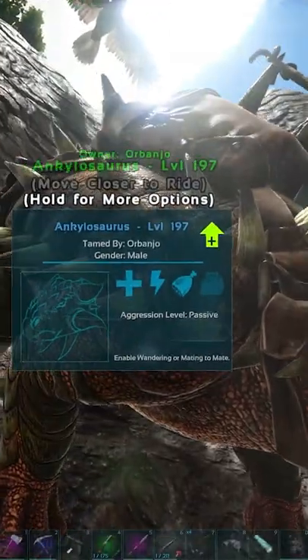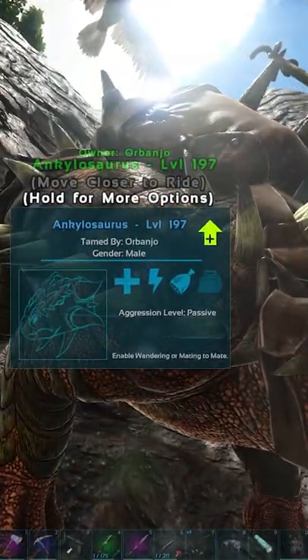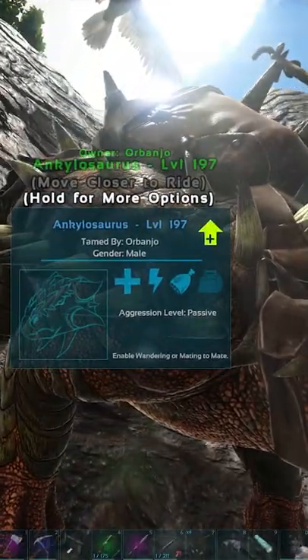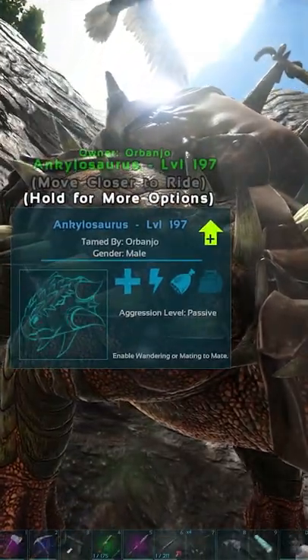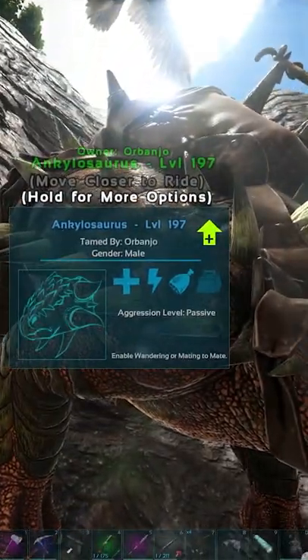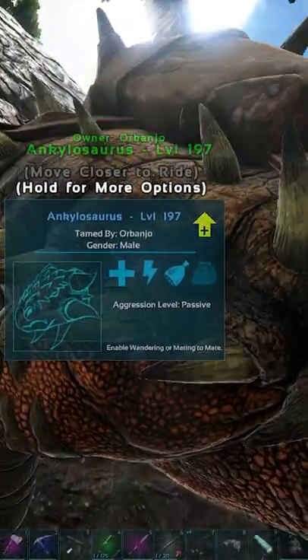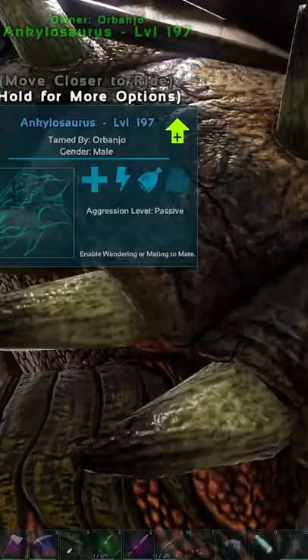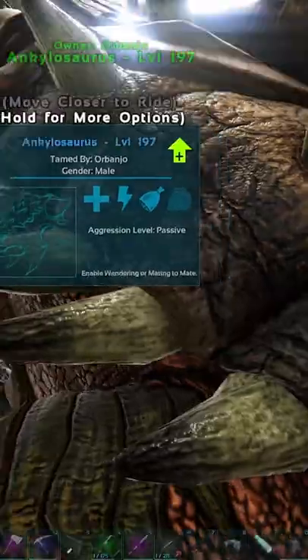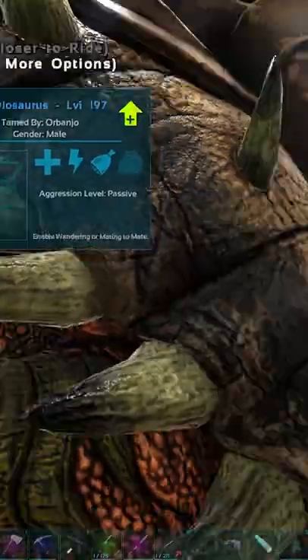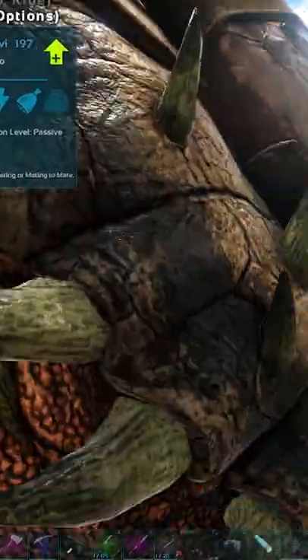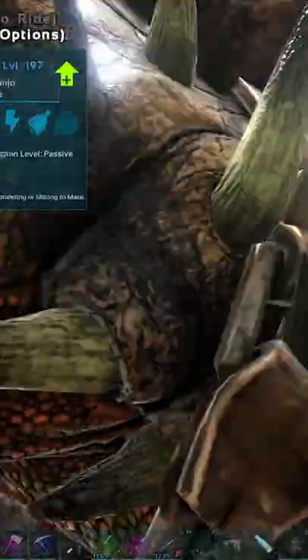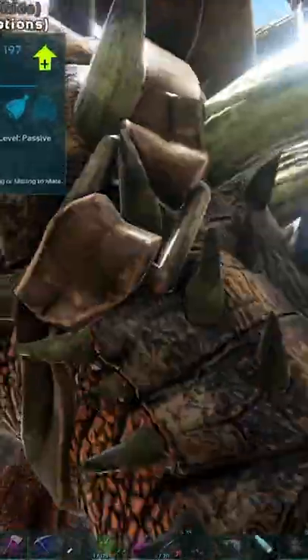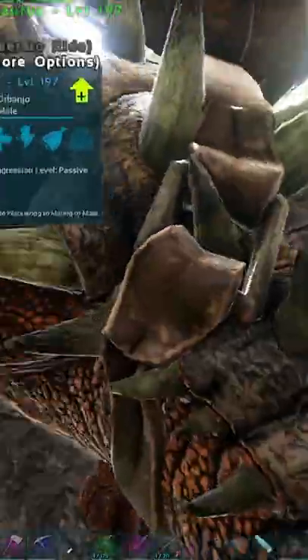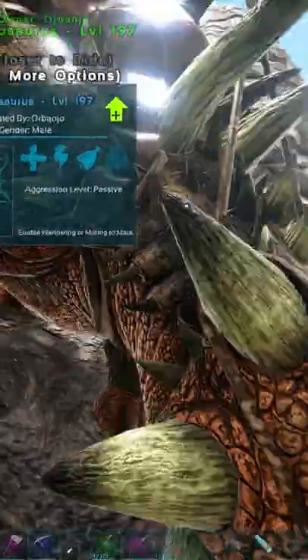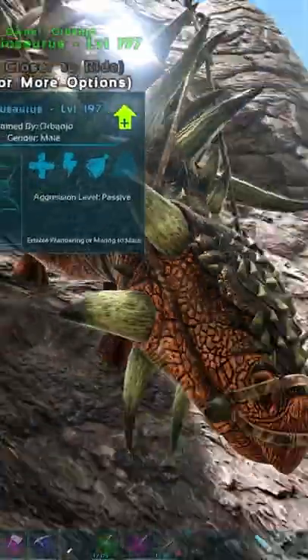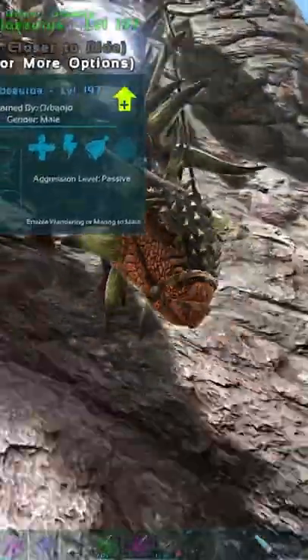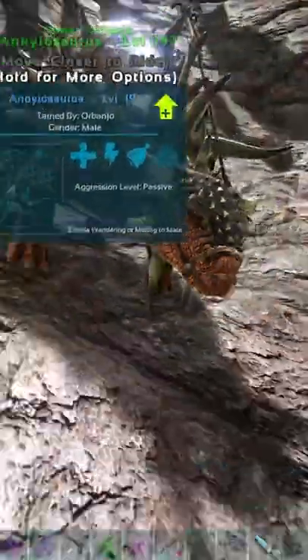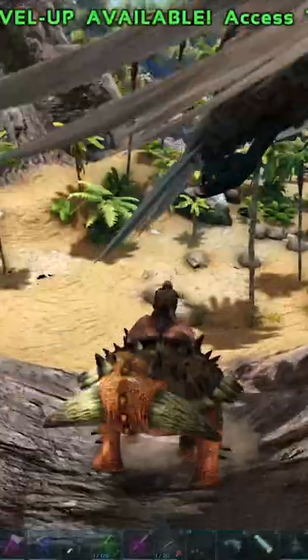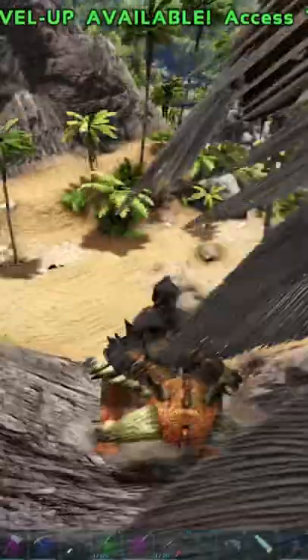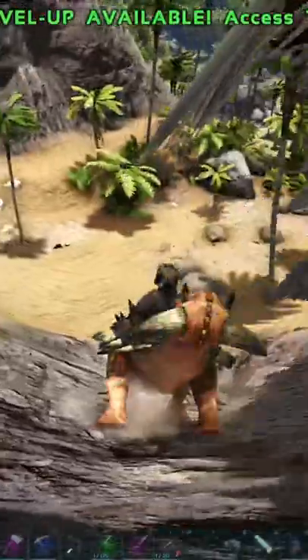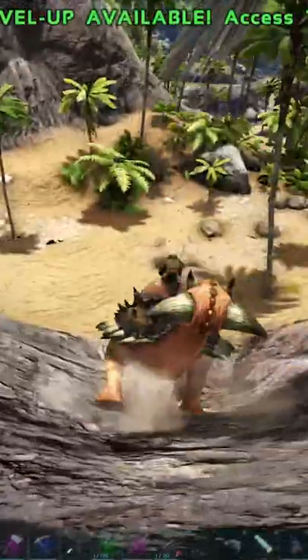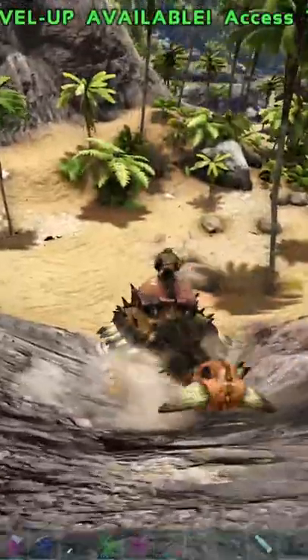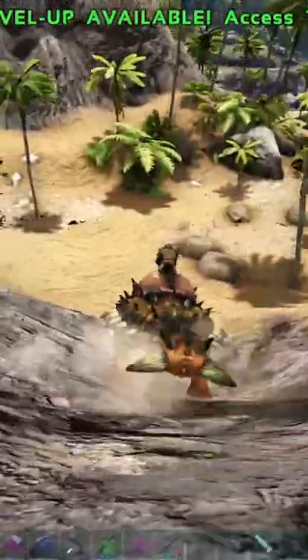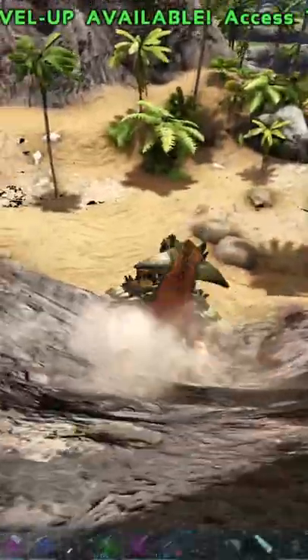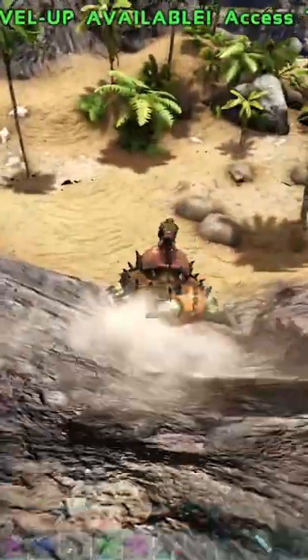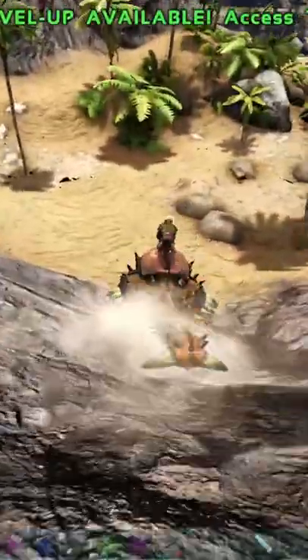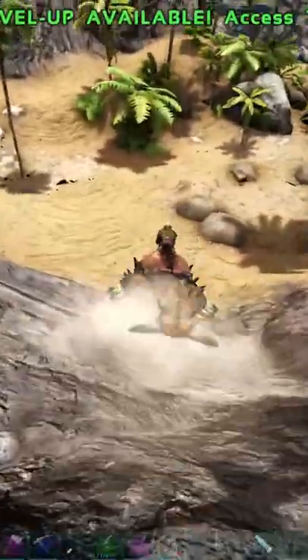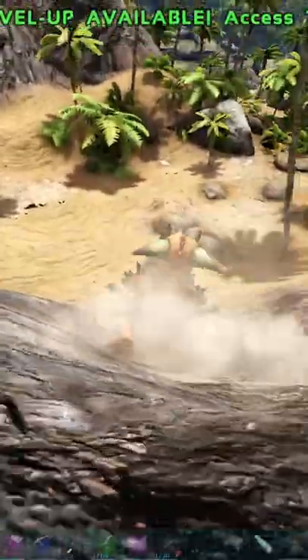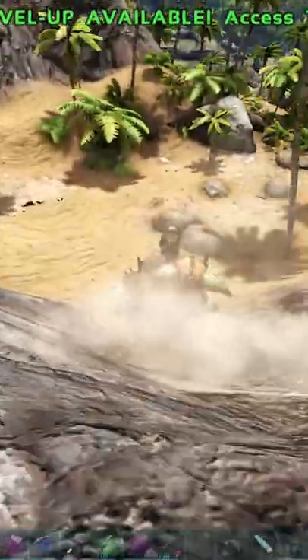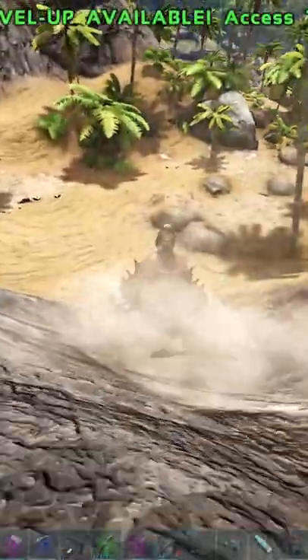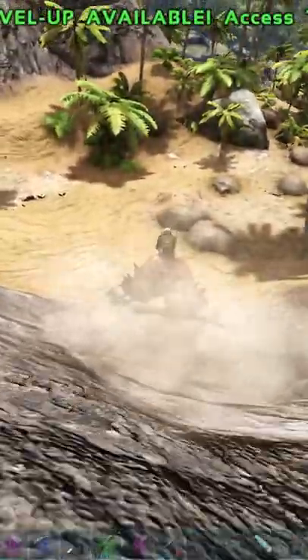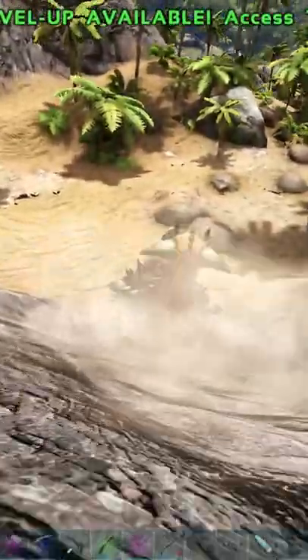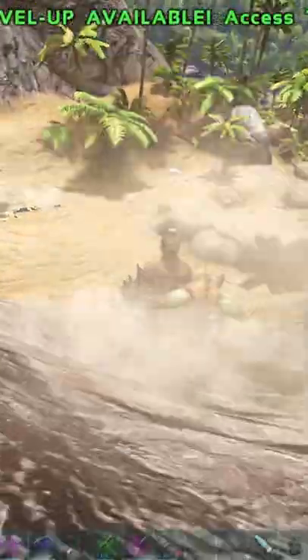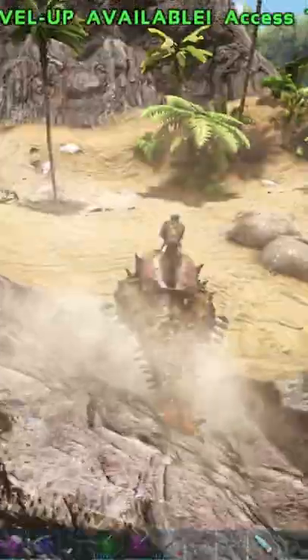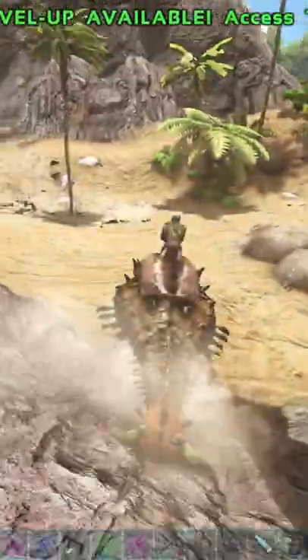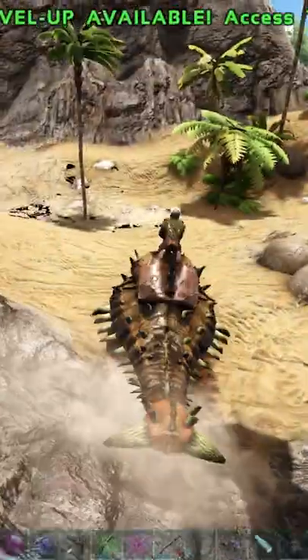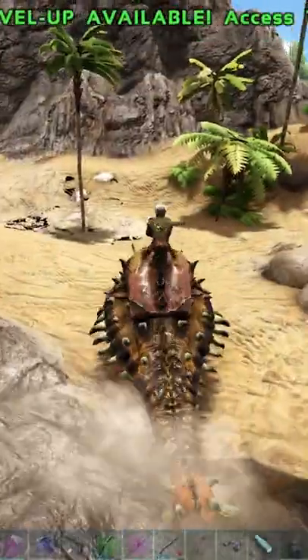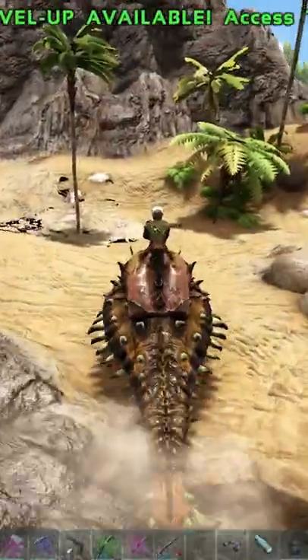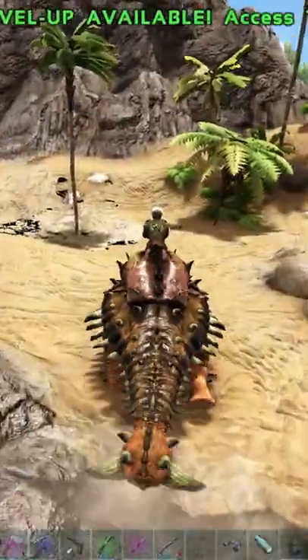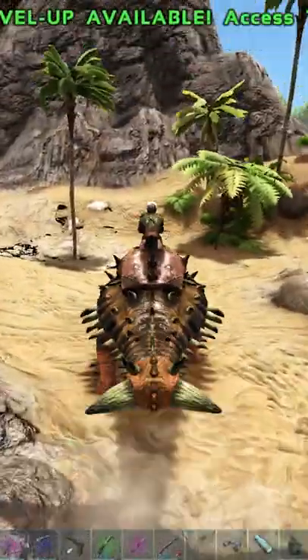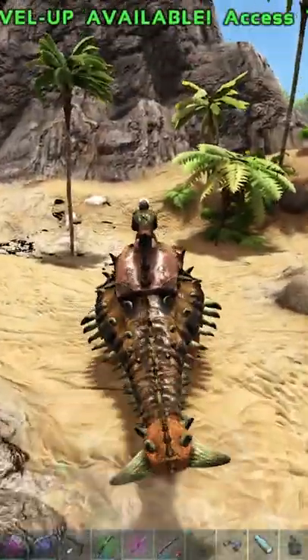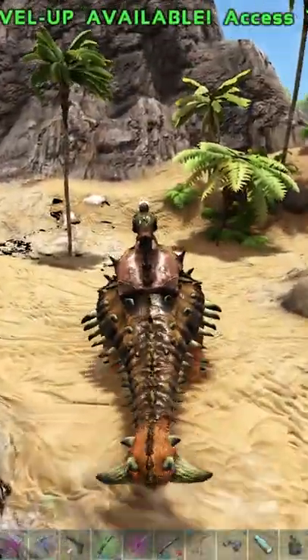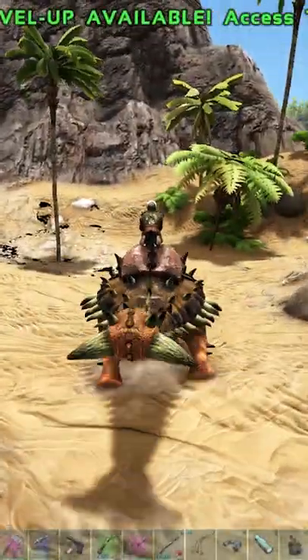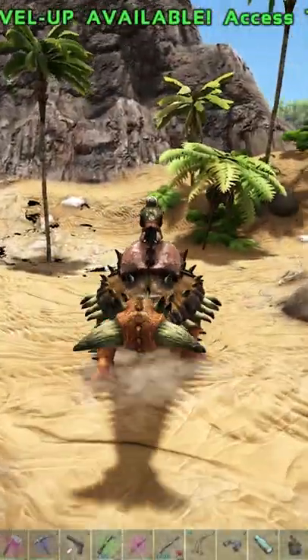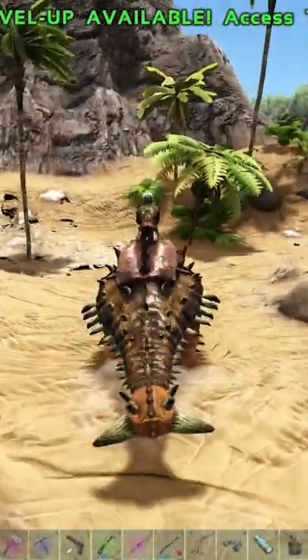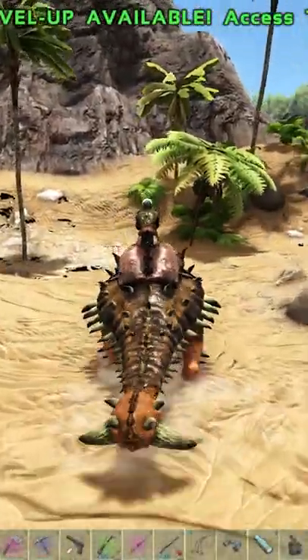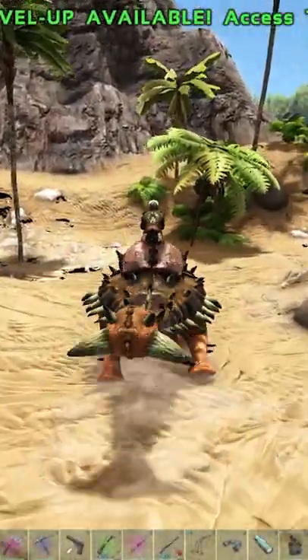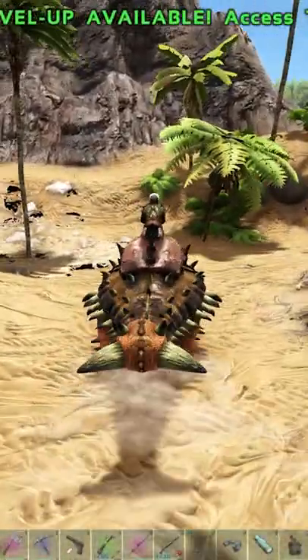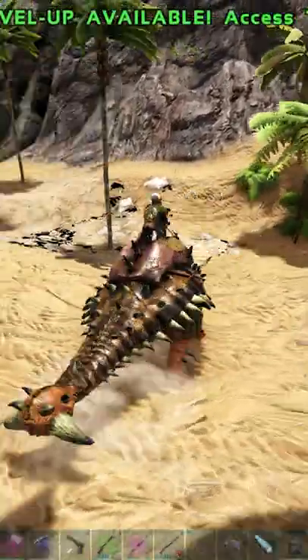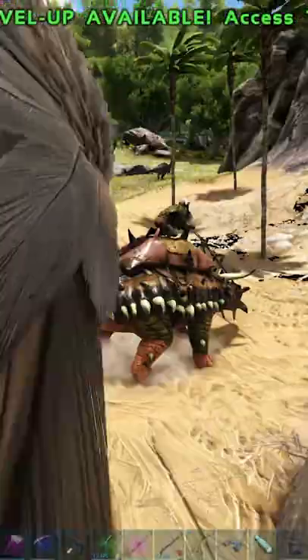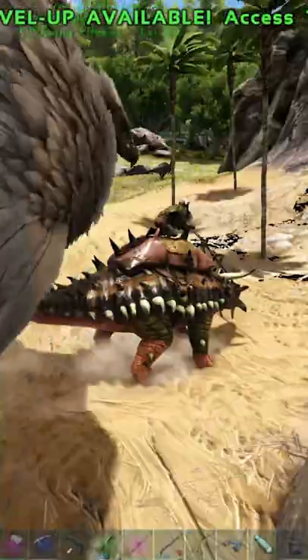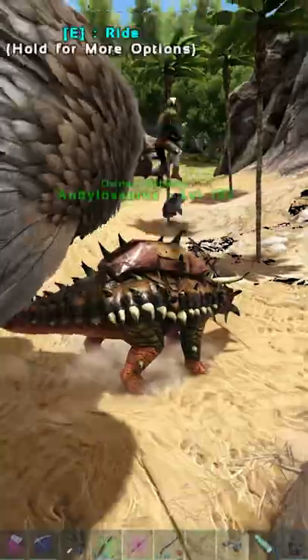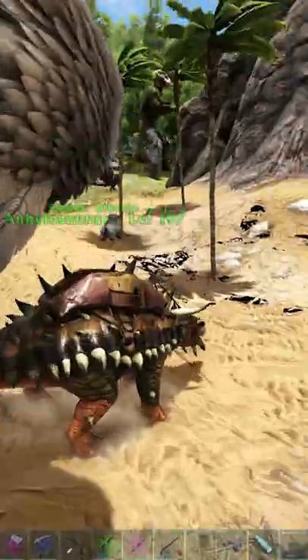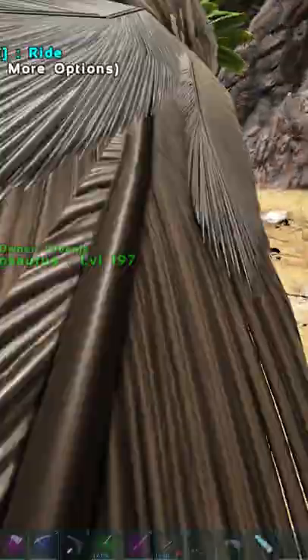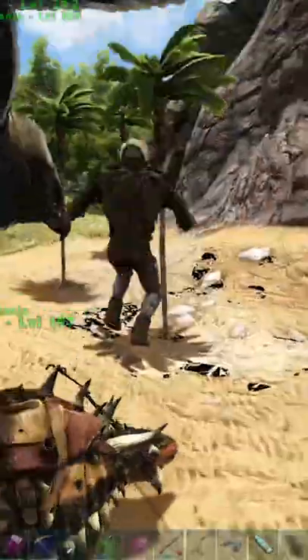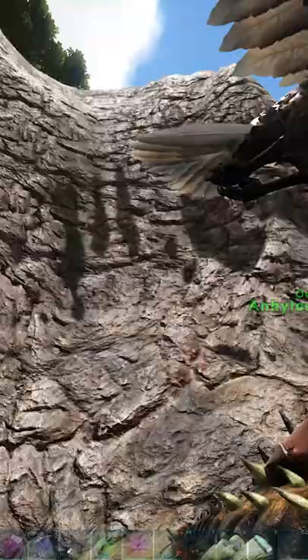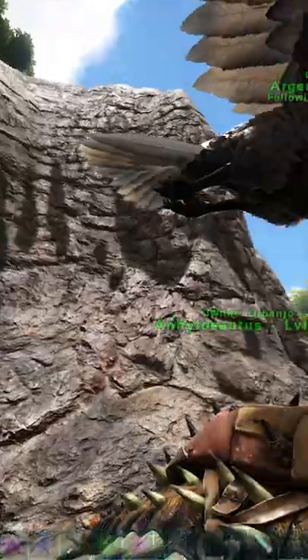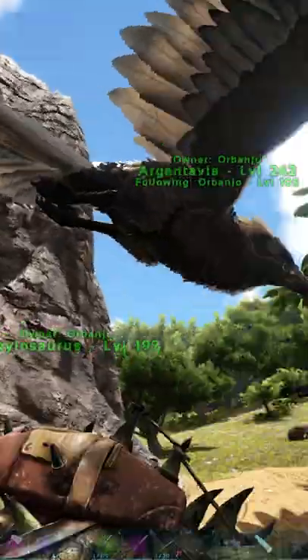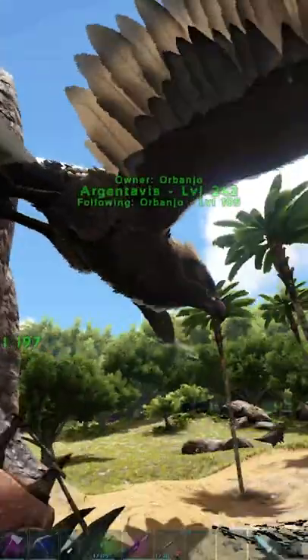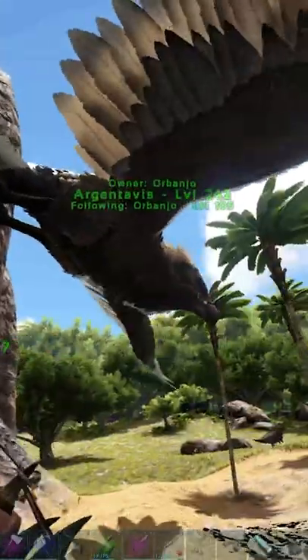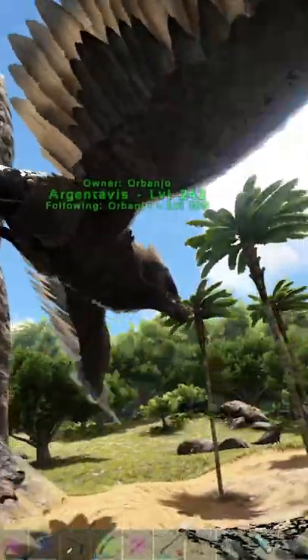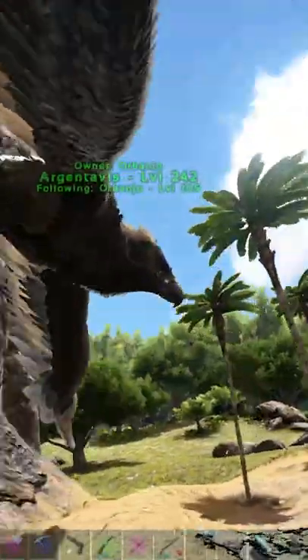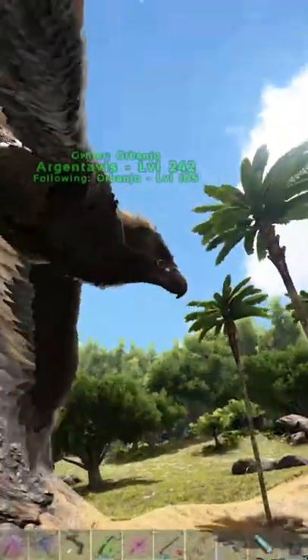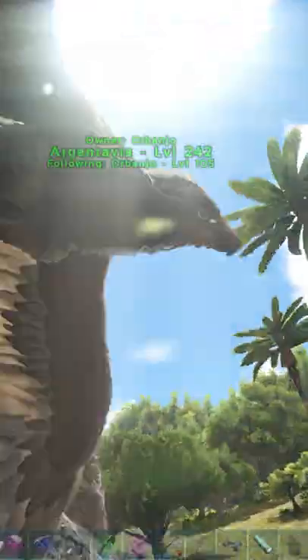See his health — it's pretty useful, especially if you're on something like a giga, because gigas get enraged if they take too much damage at one time.